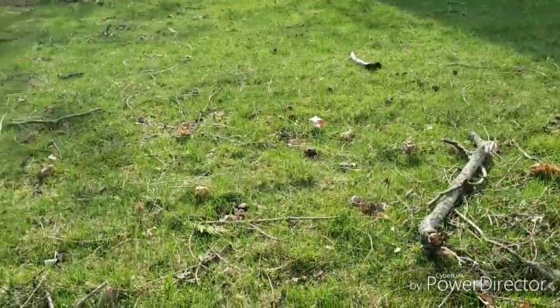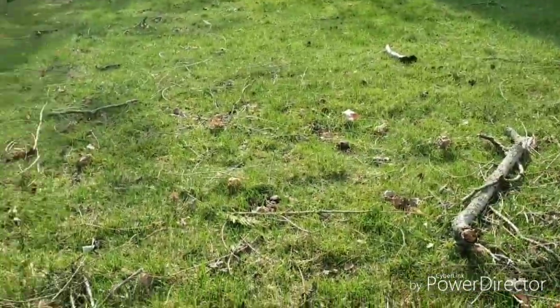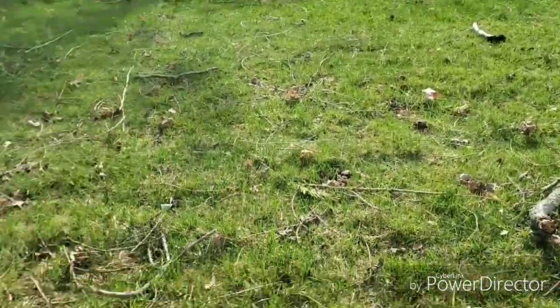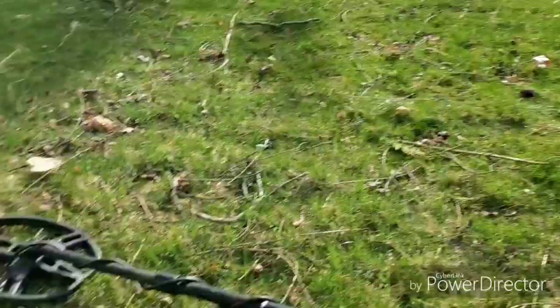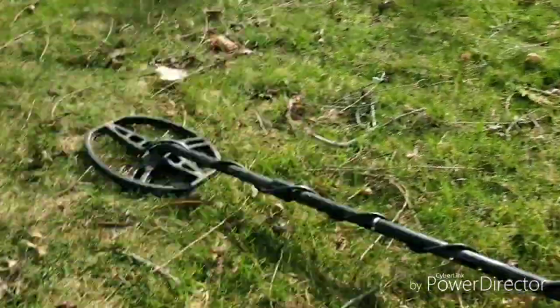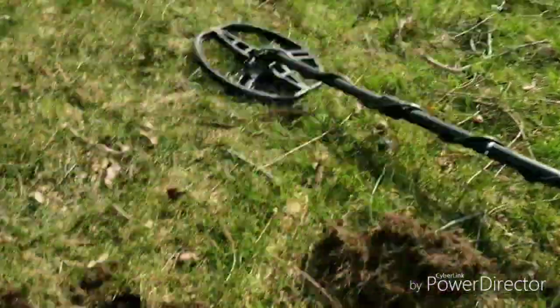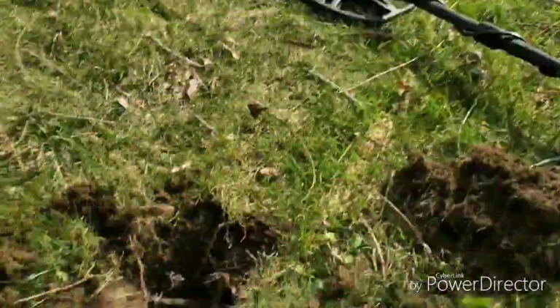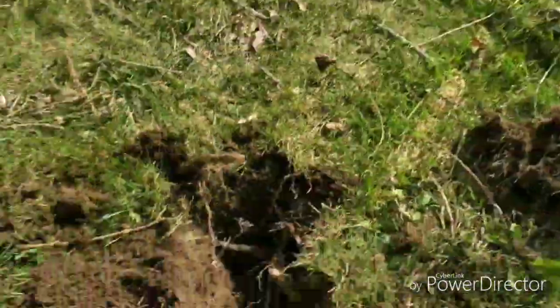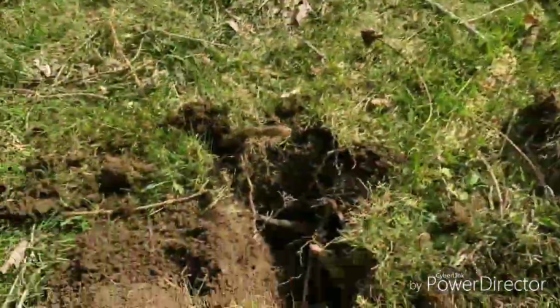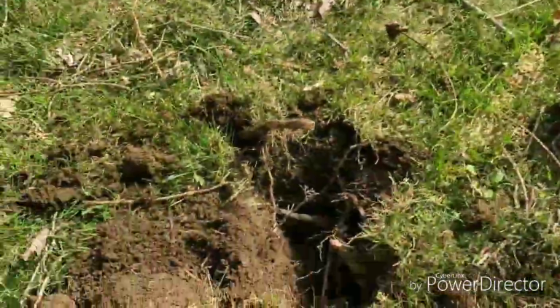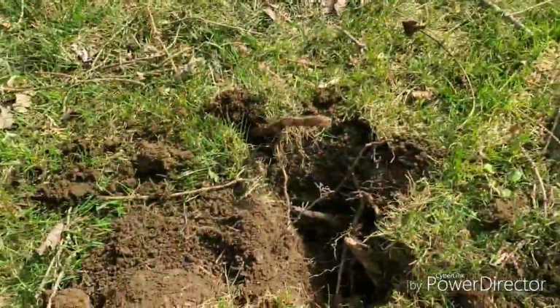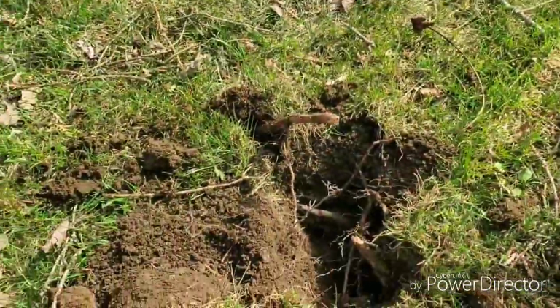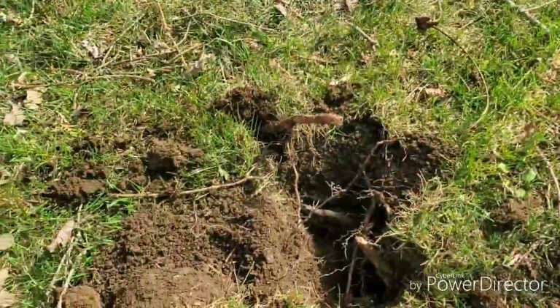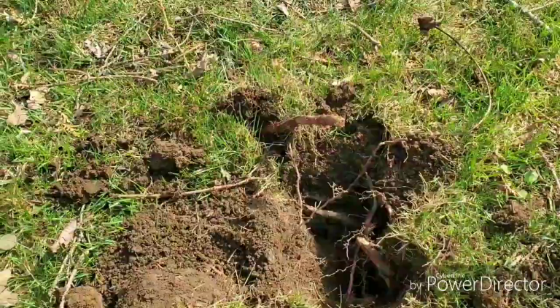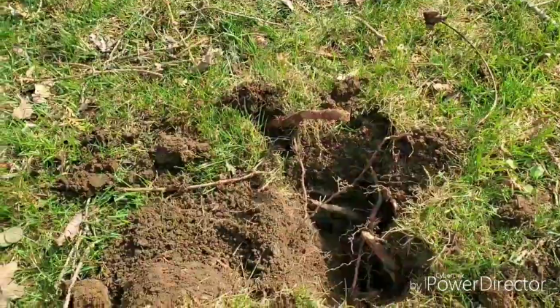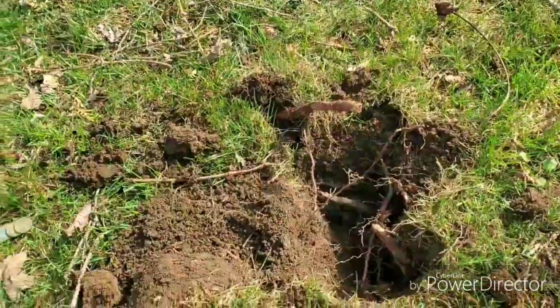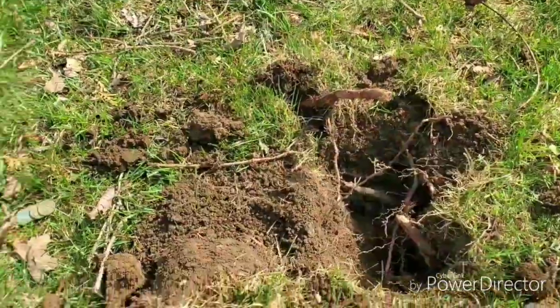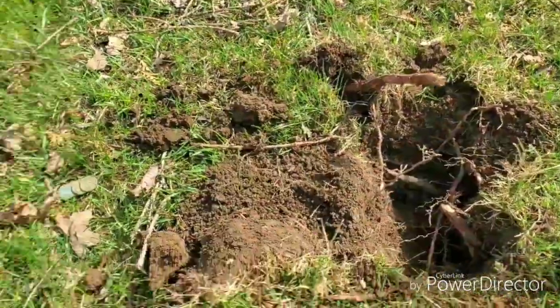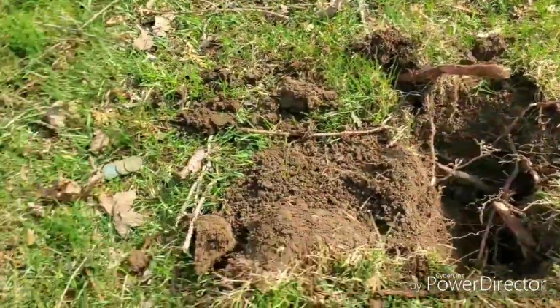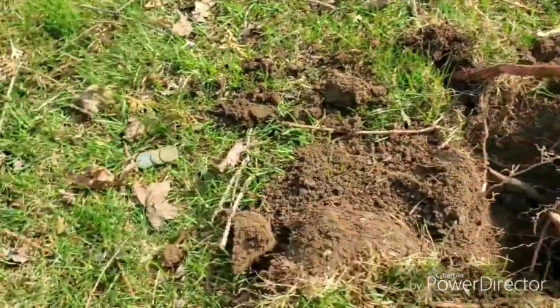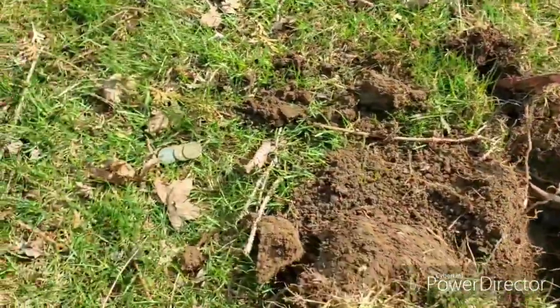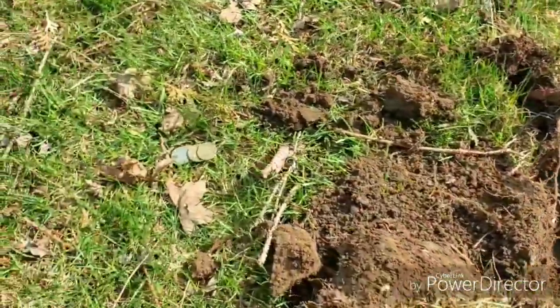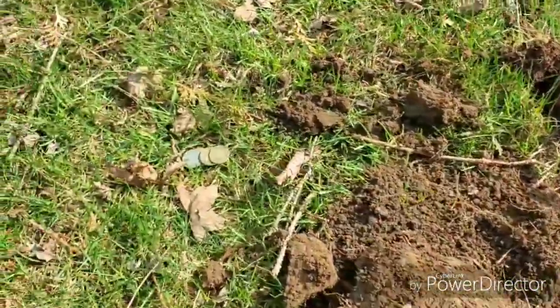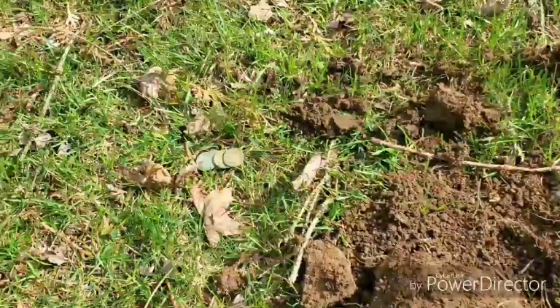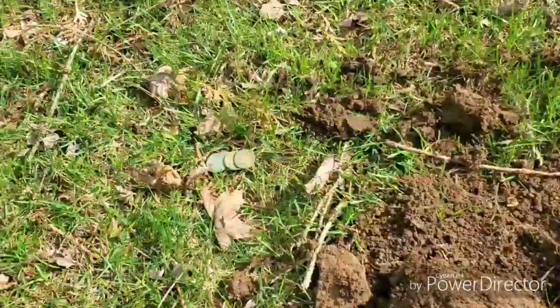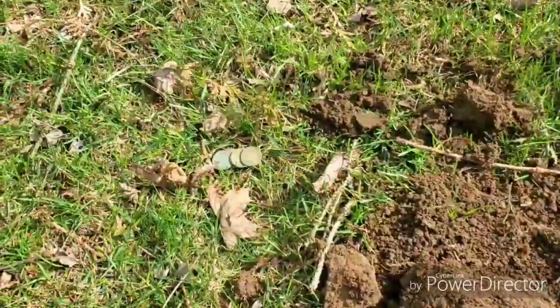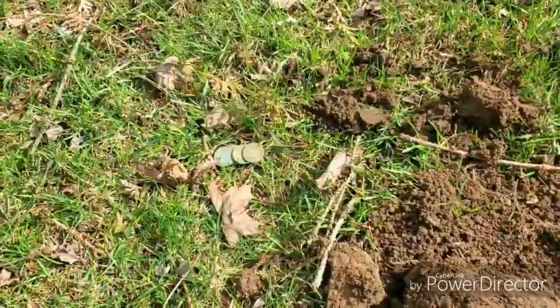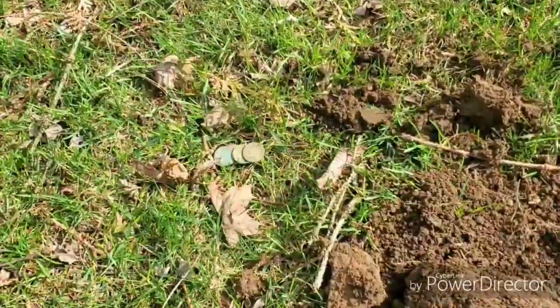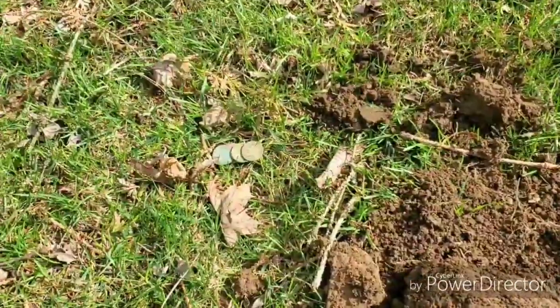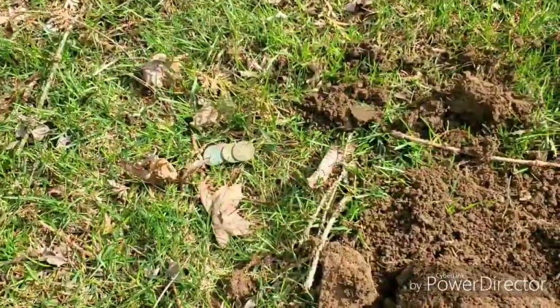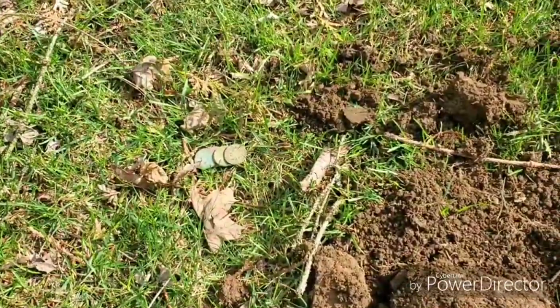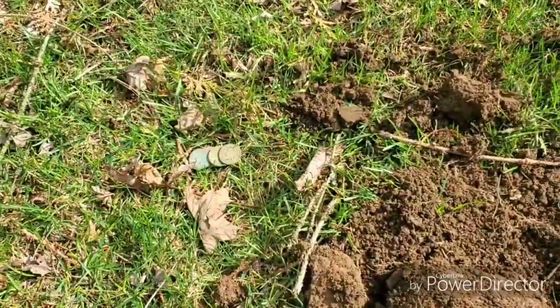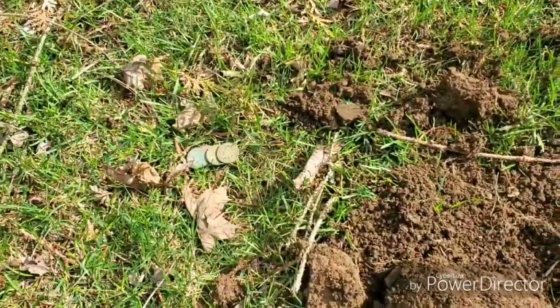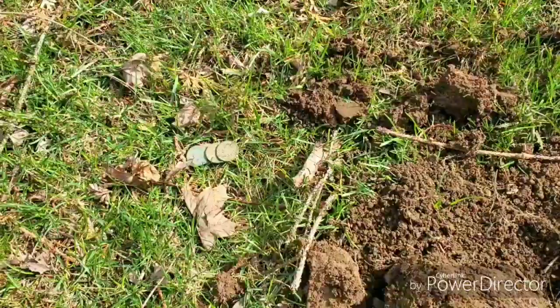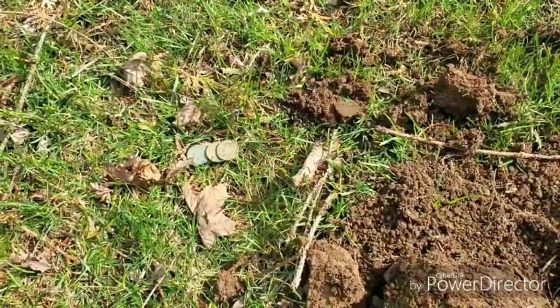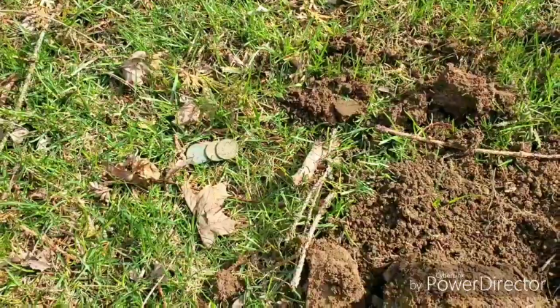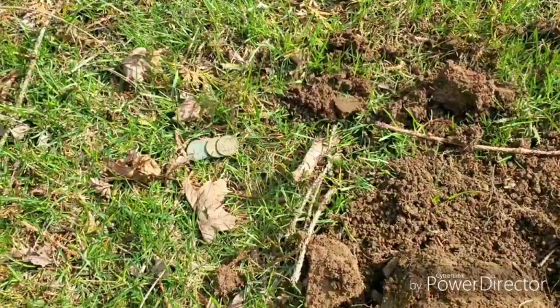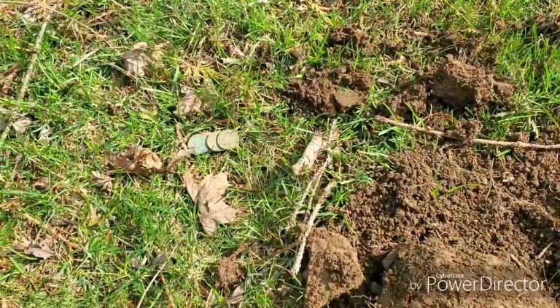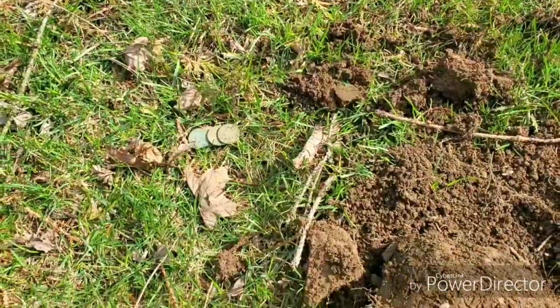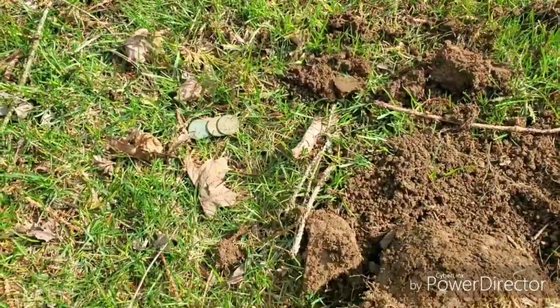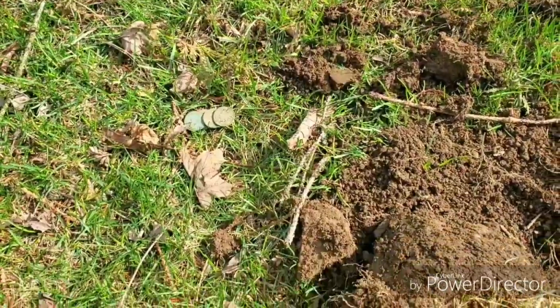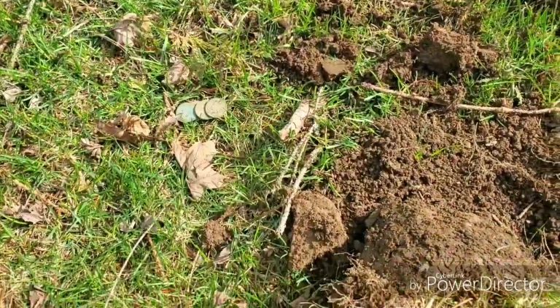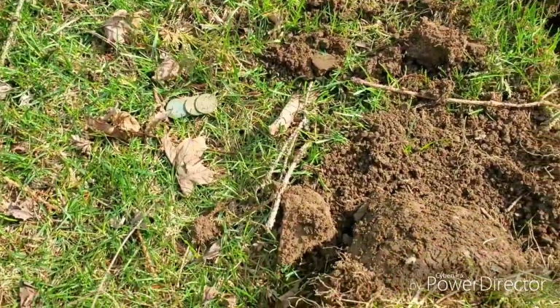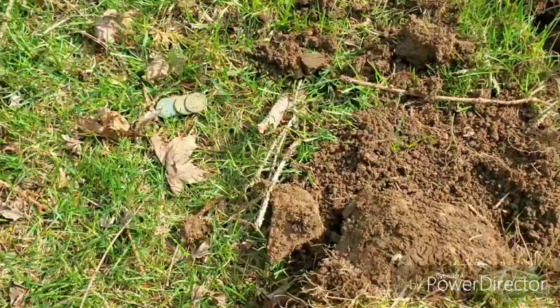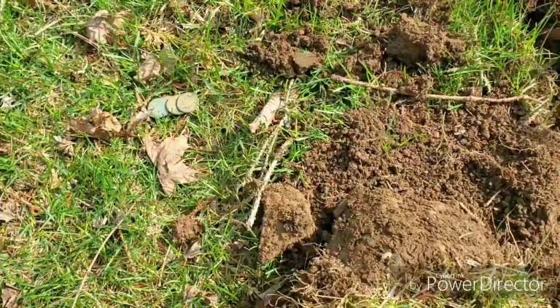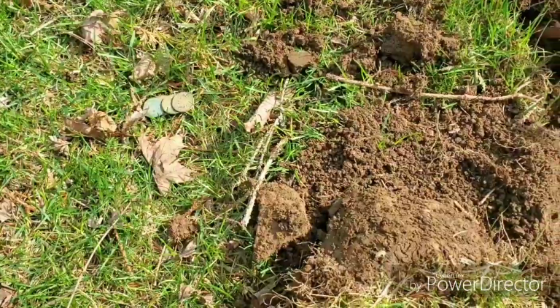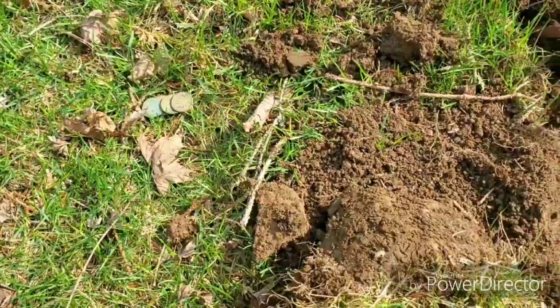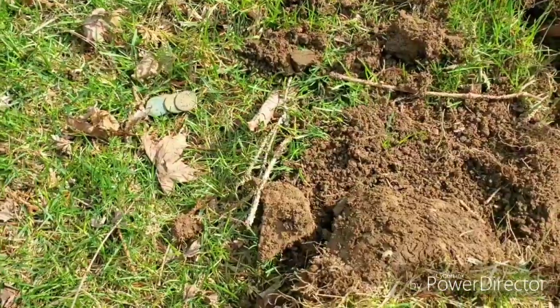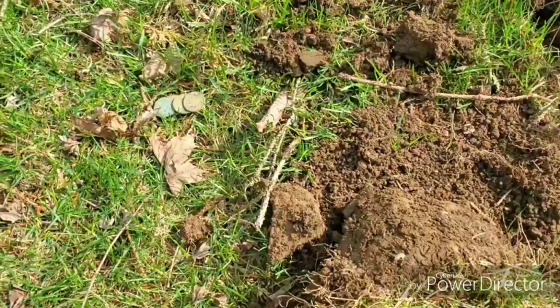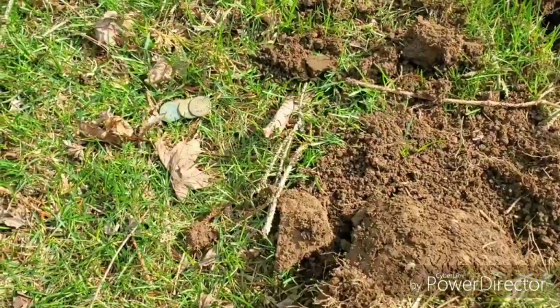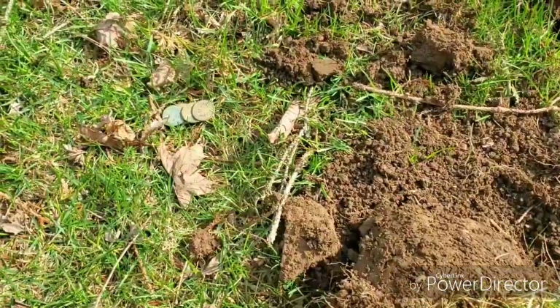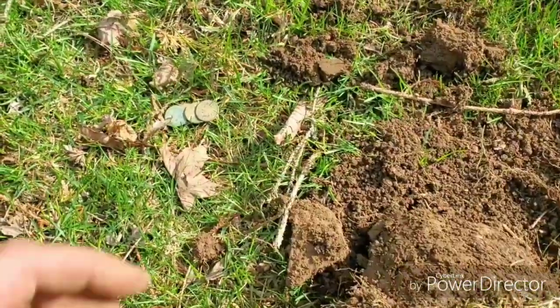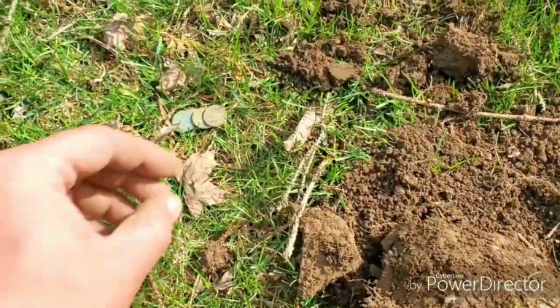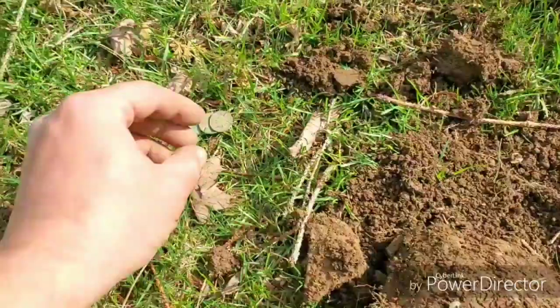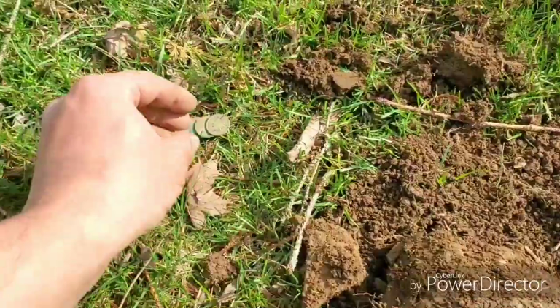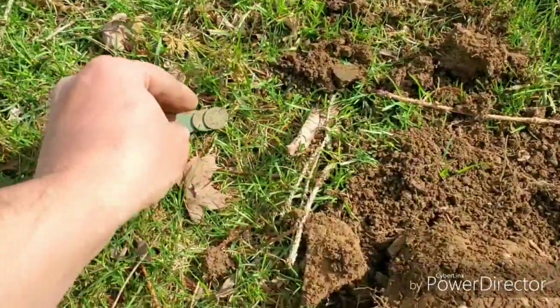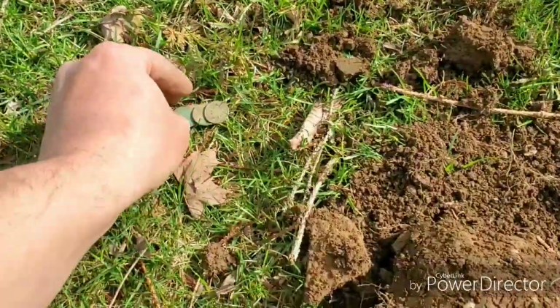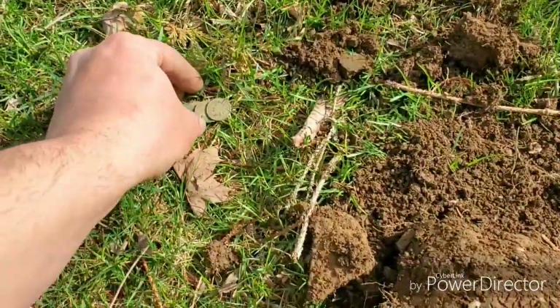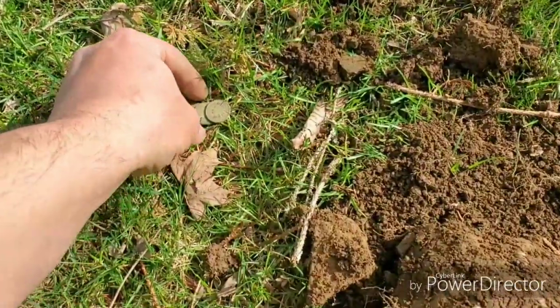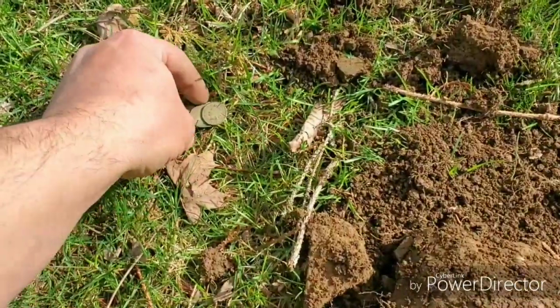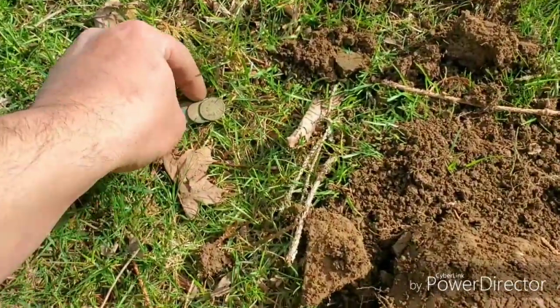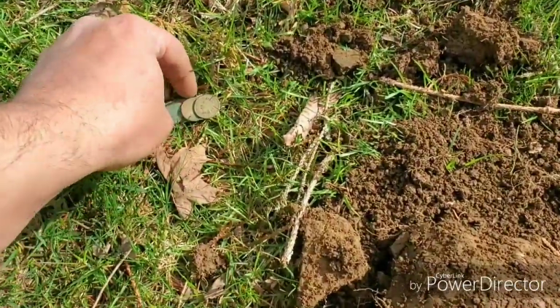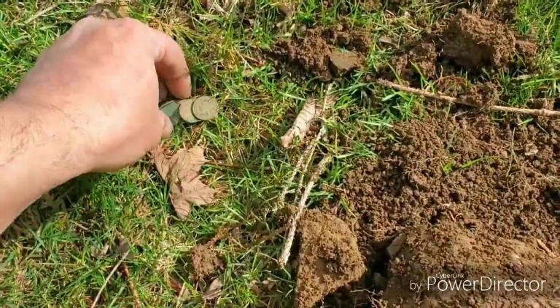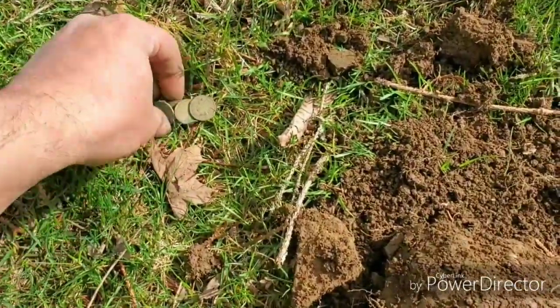So we're going to keep going. Hopefully we get some more to show you. Stay tuned — this yard looks like it might be something.